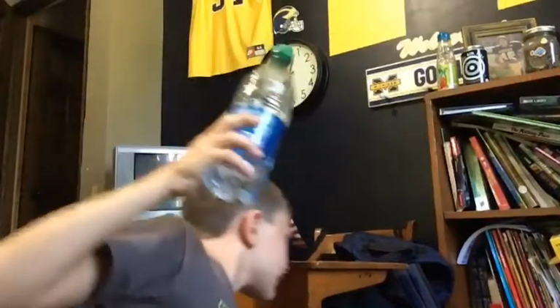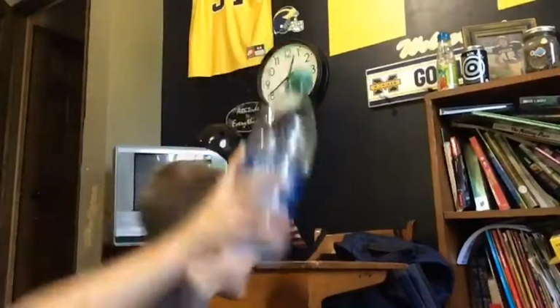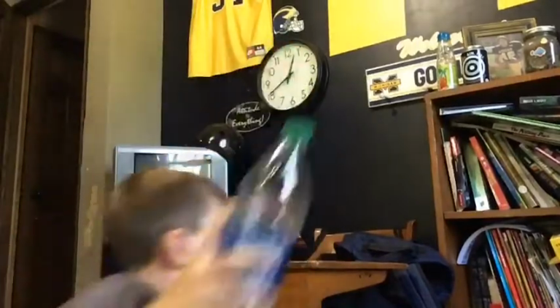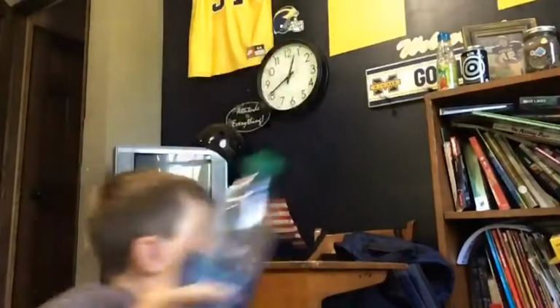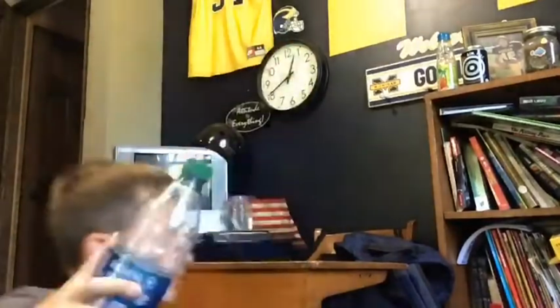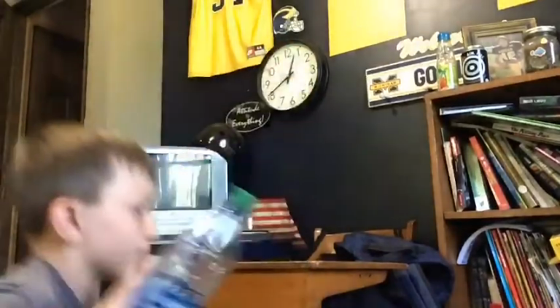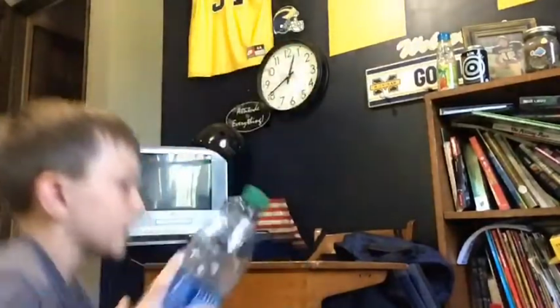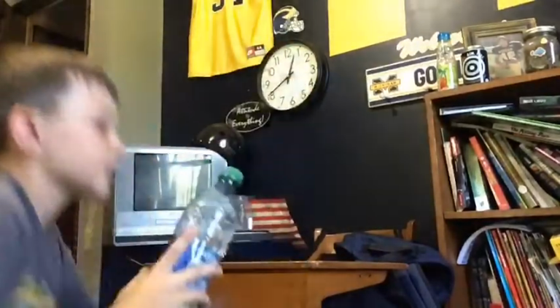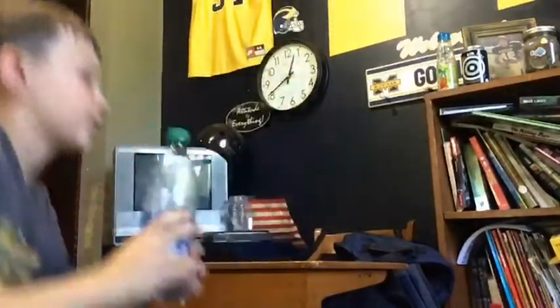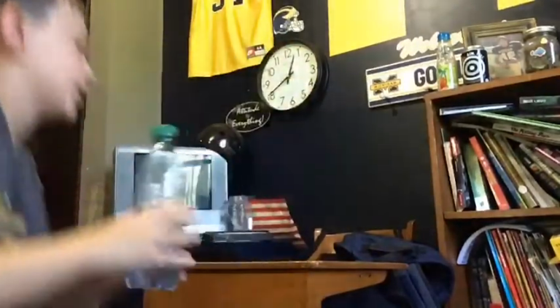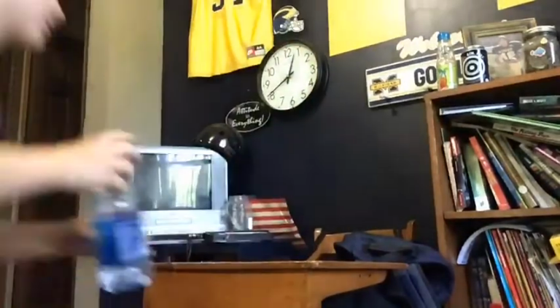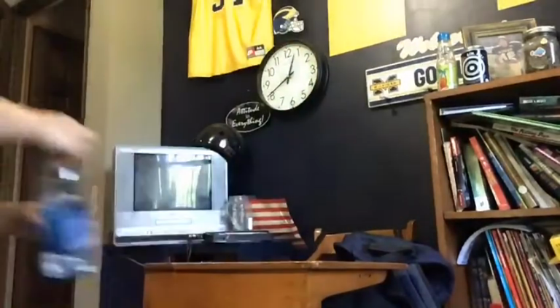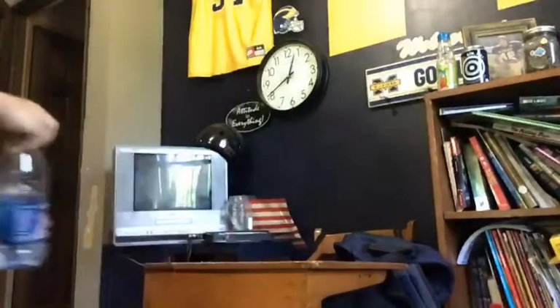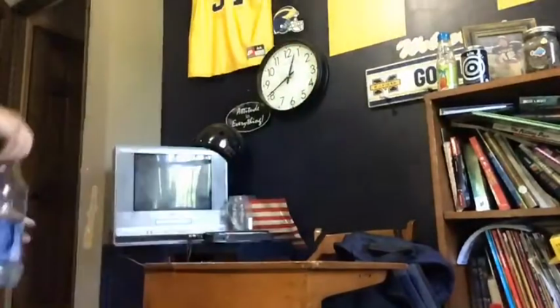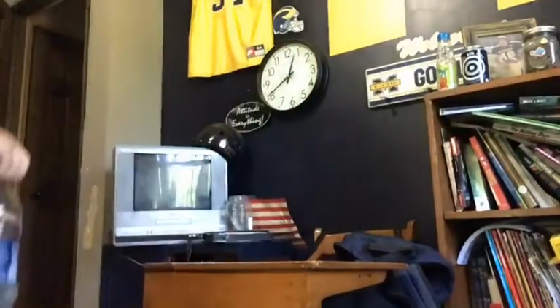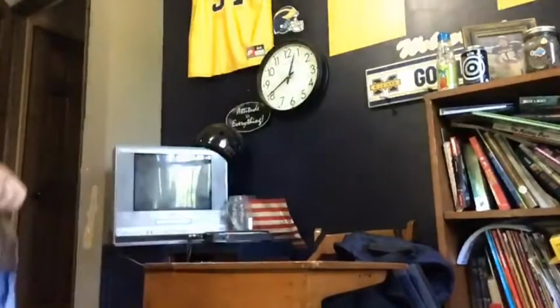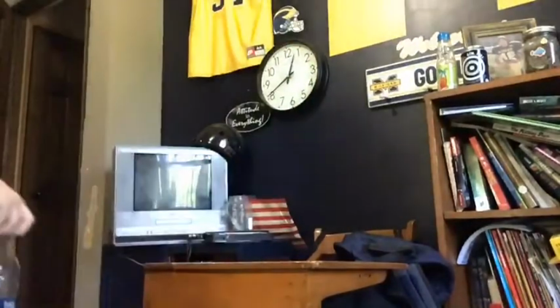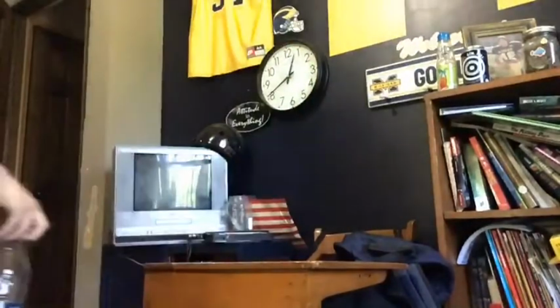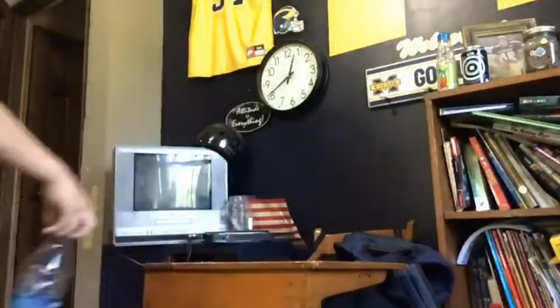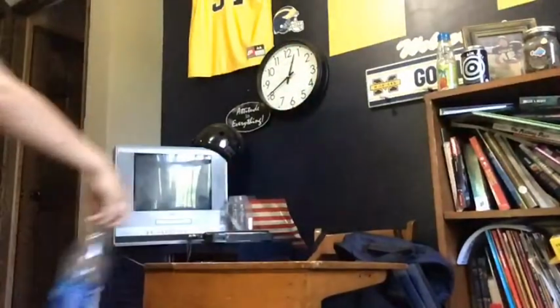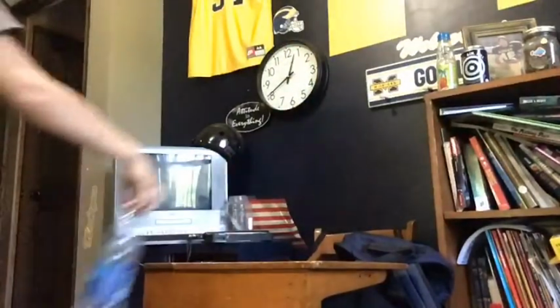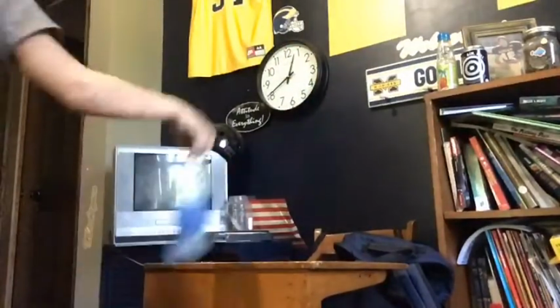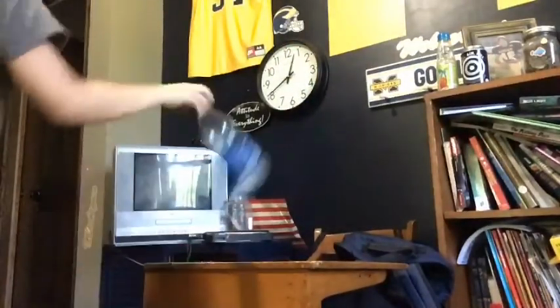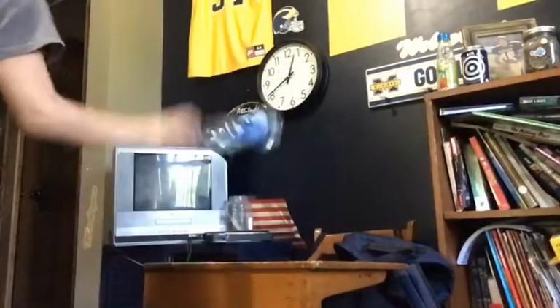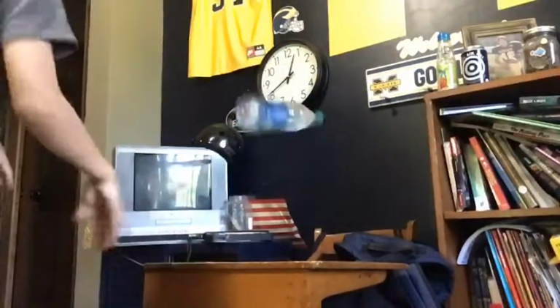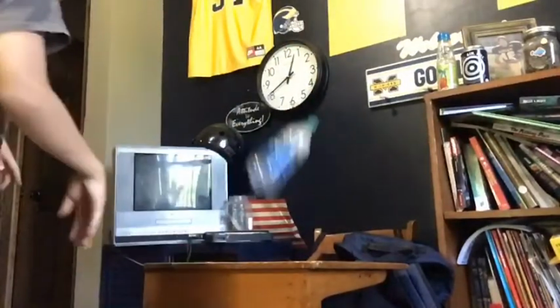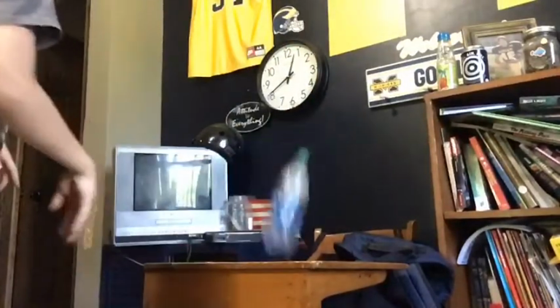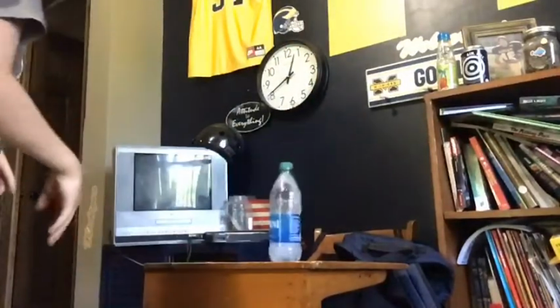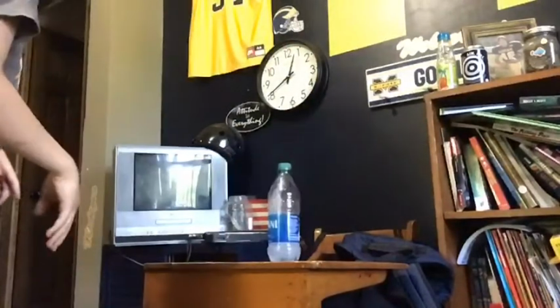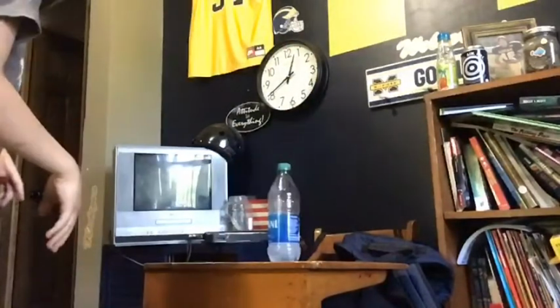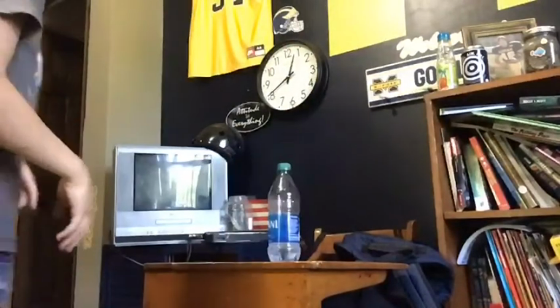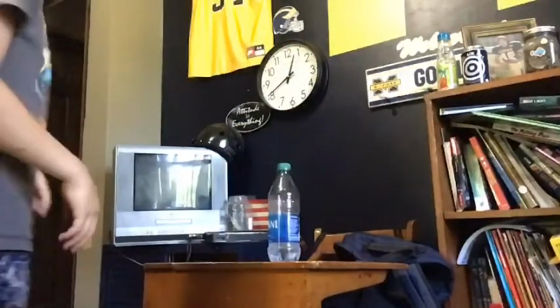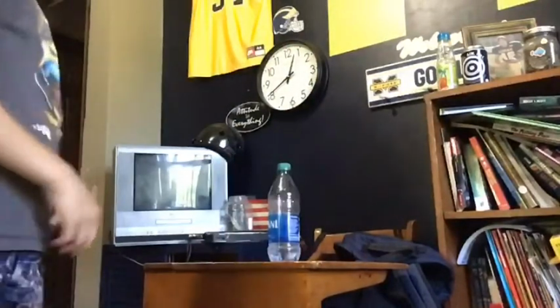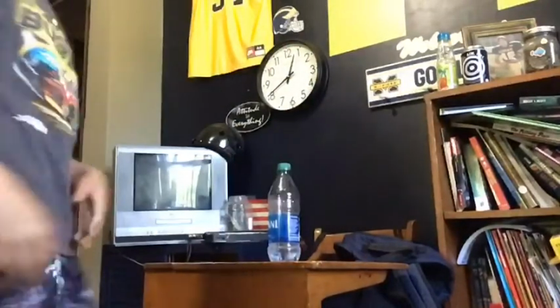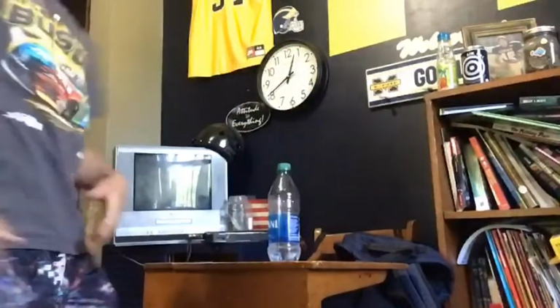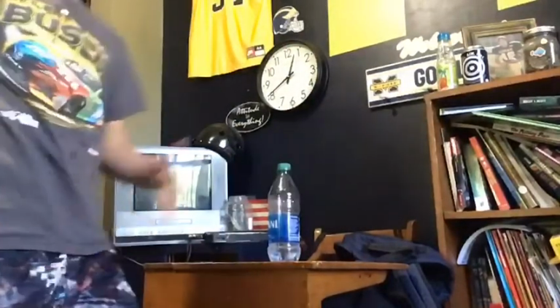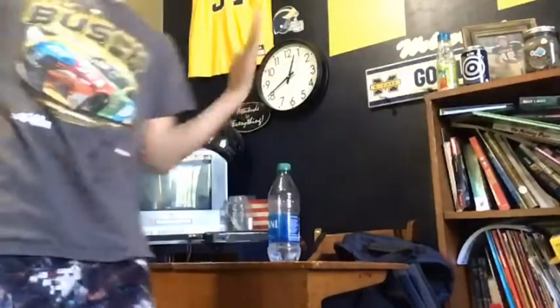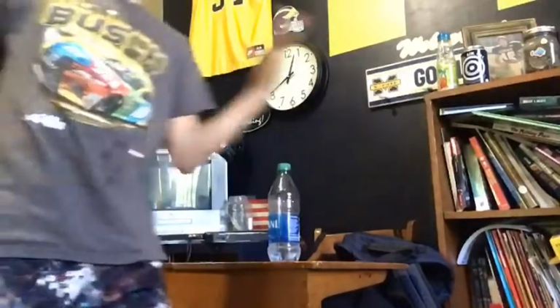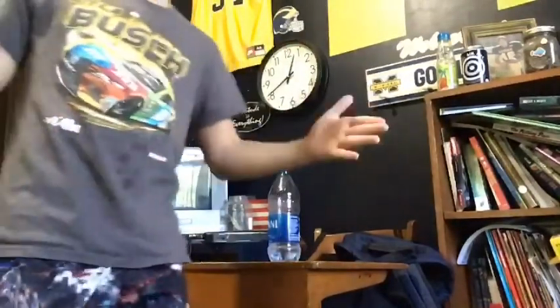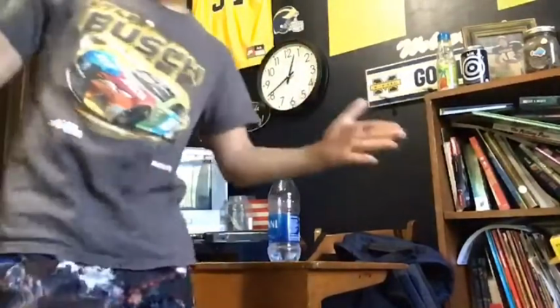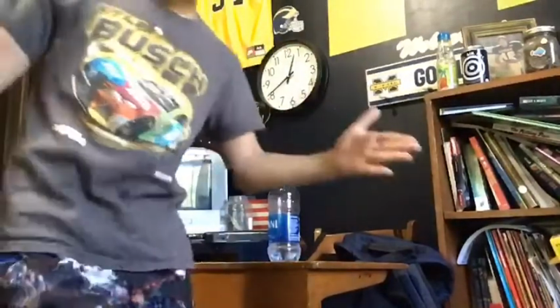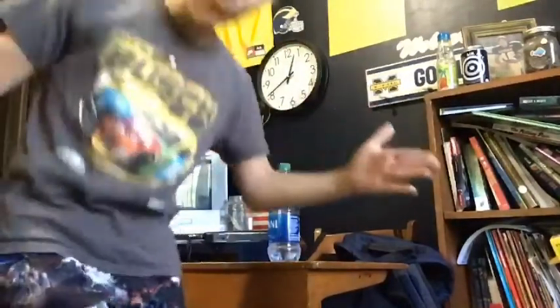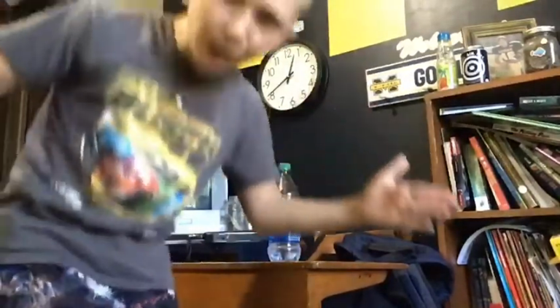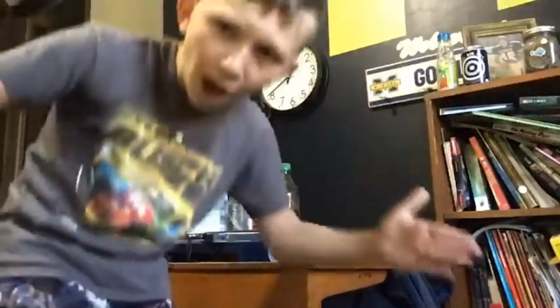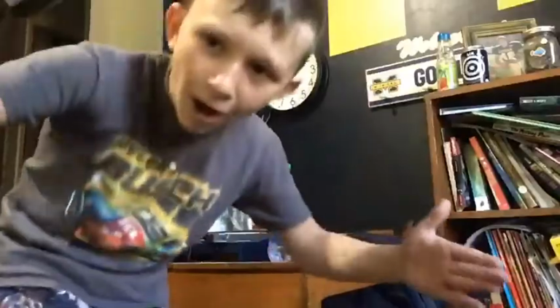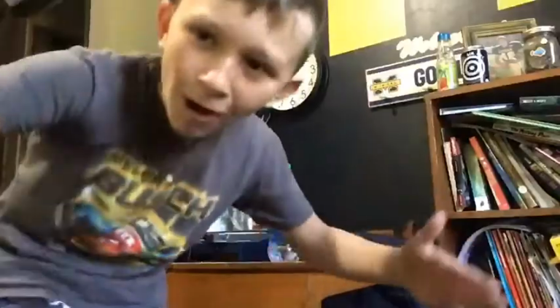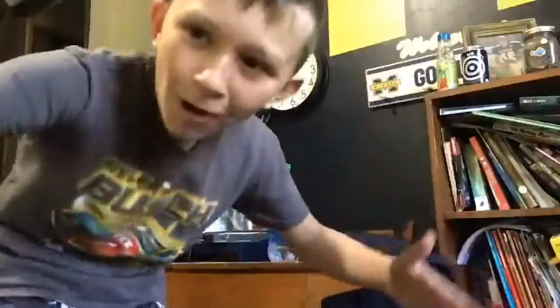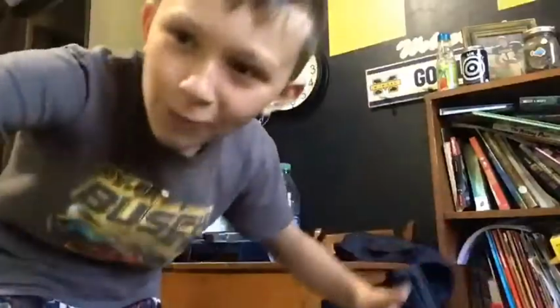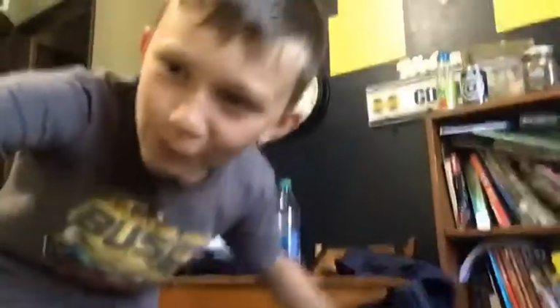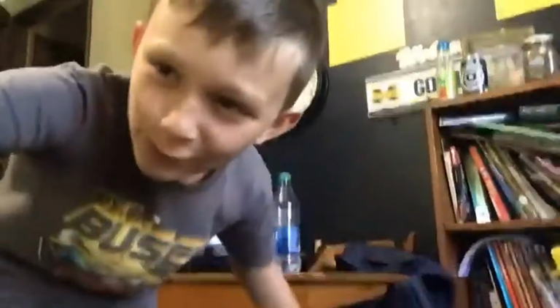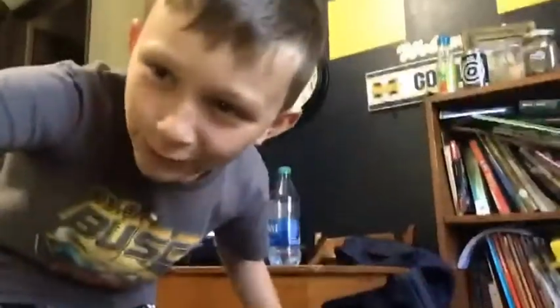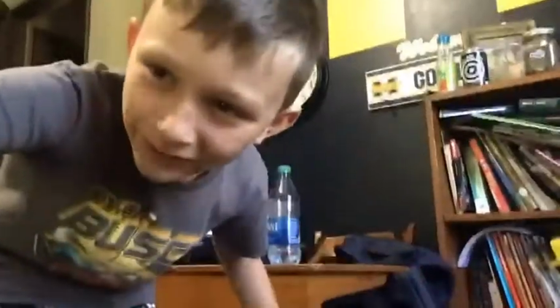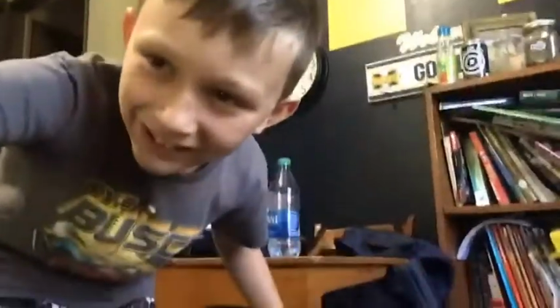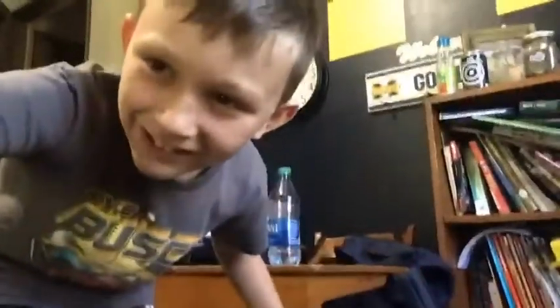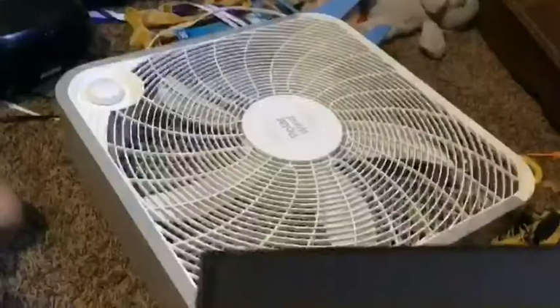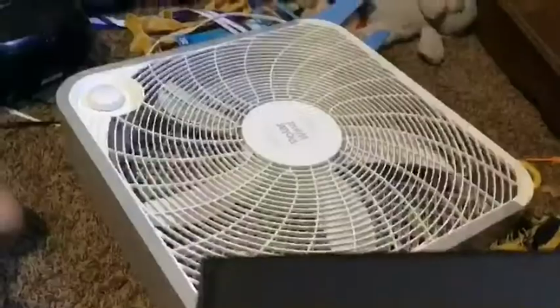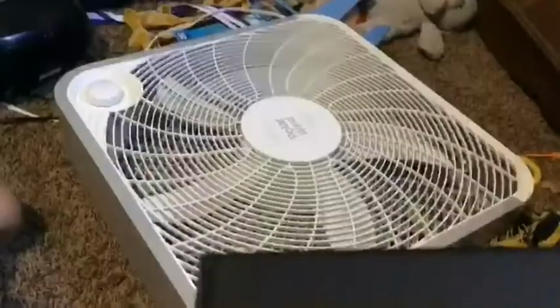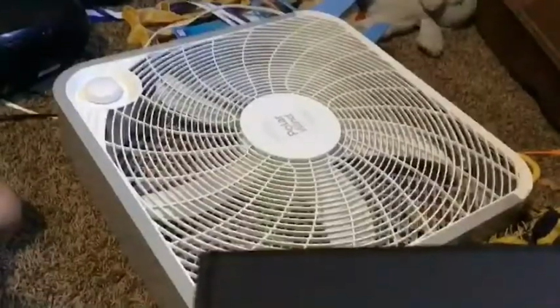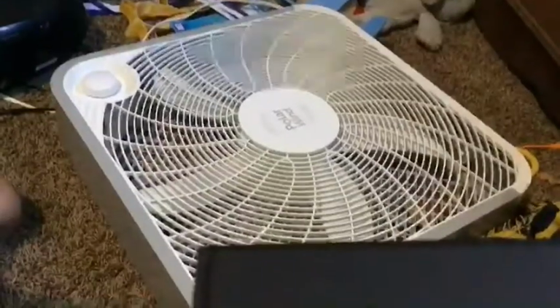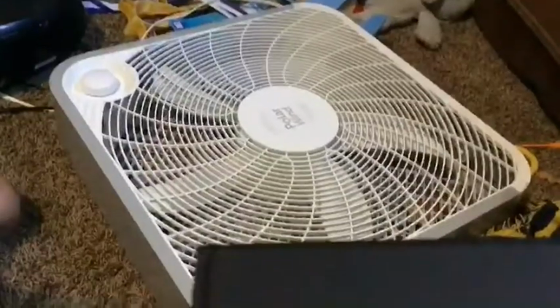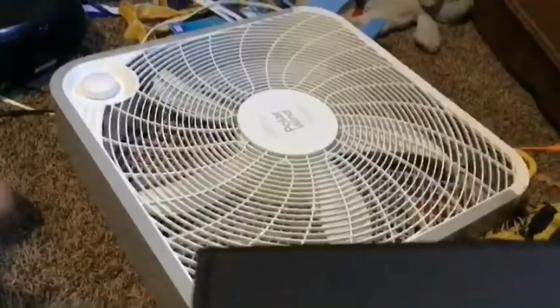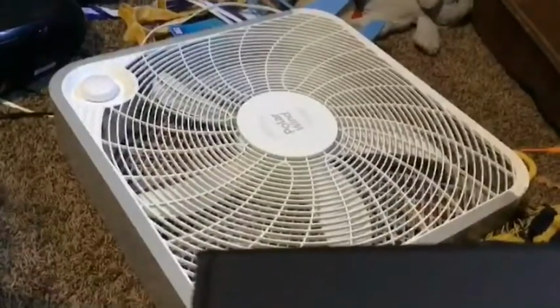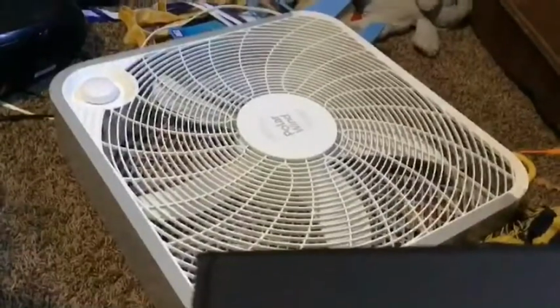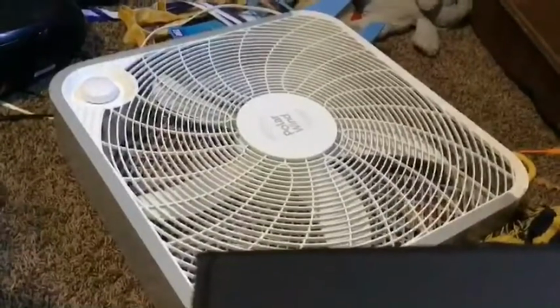This is the first flip on the desk. Here we go! The fan flip.